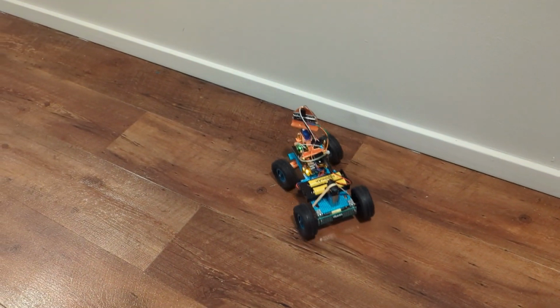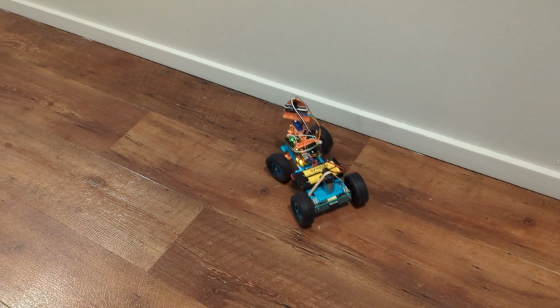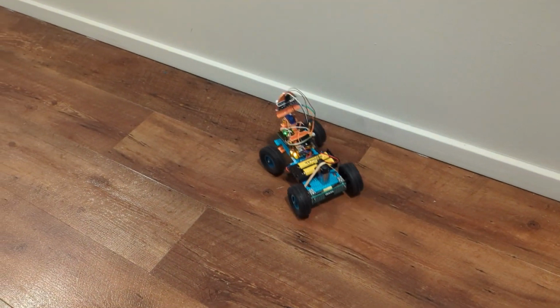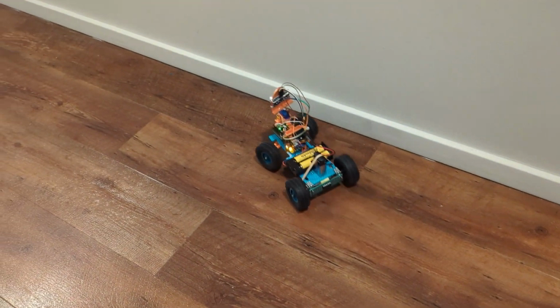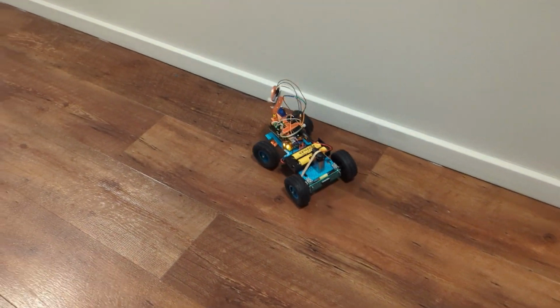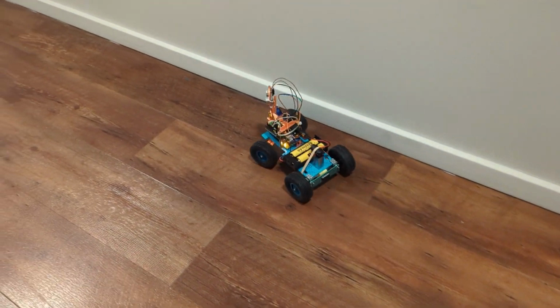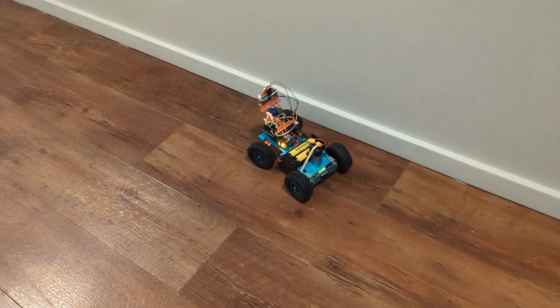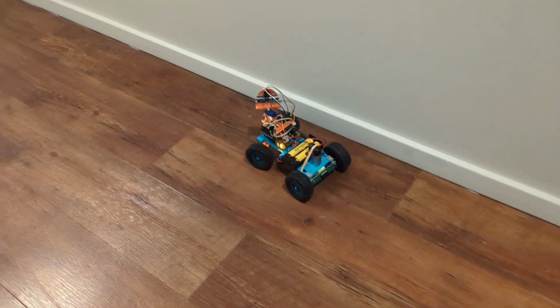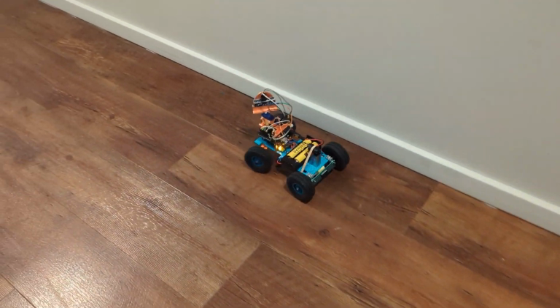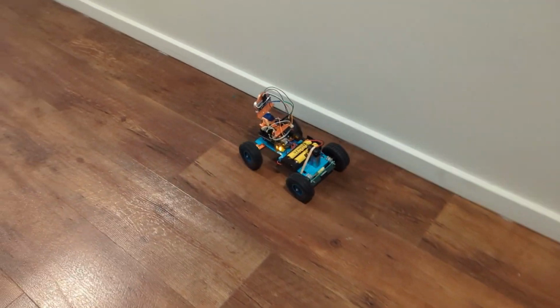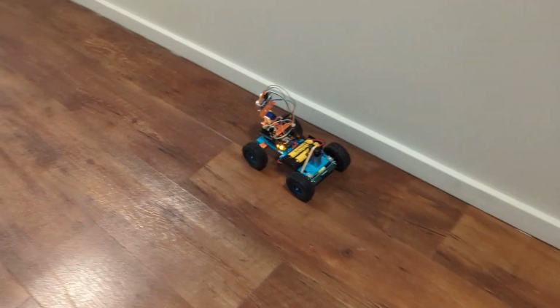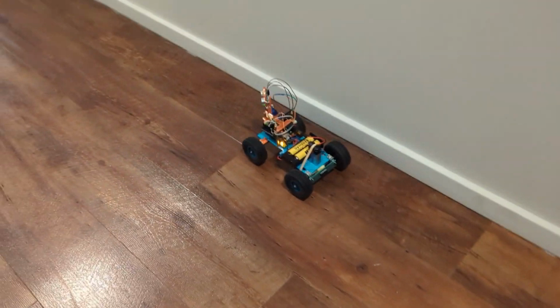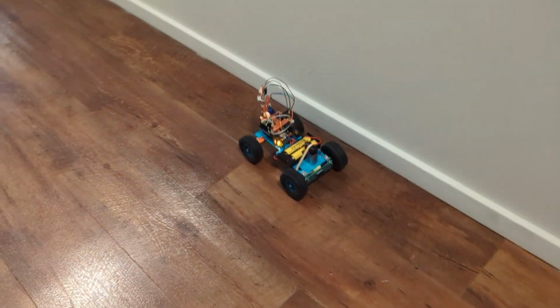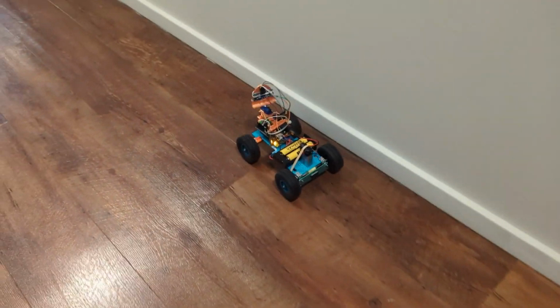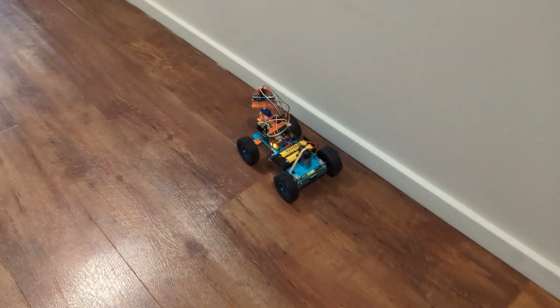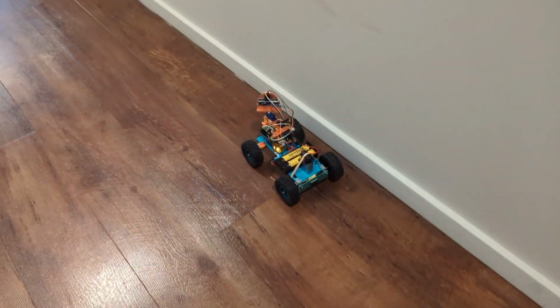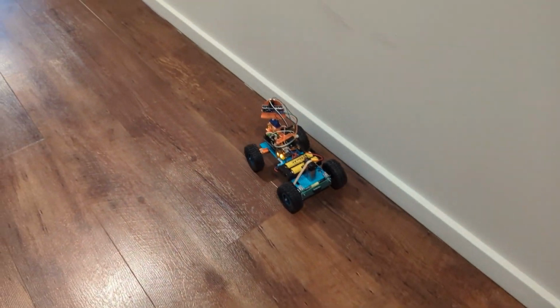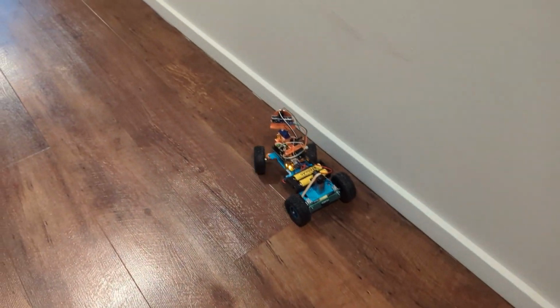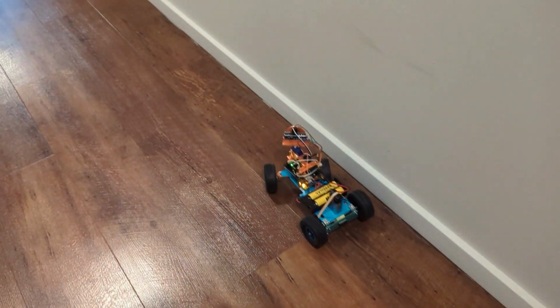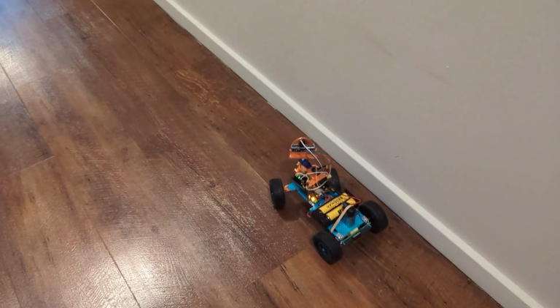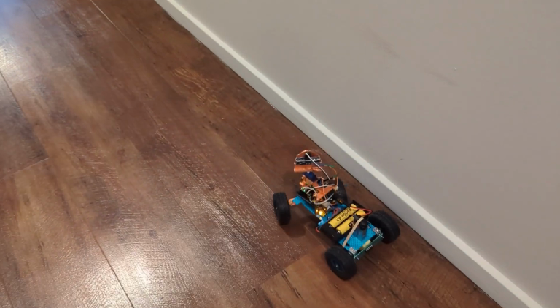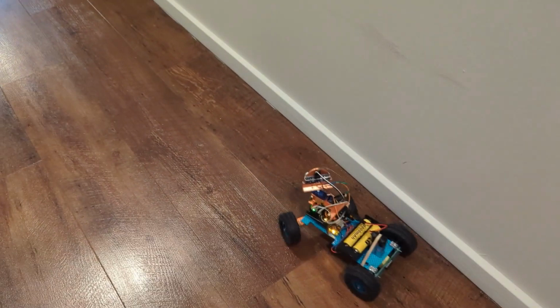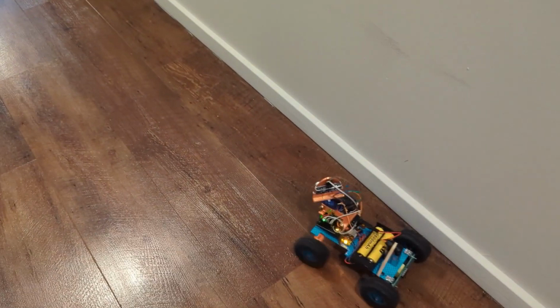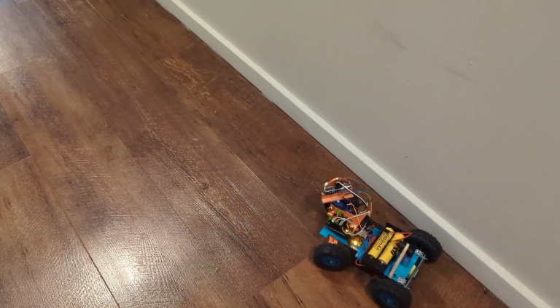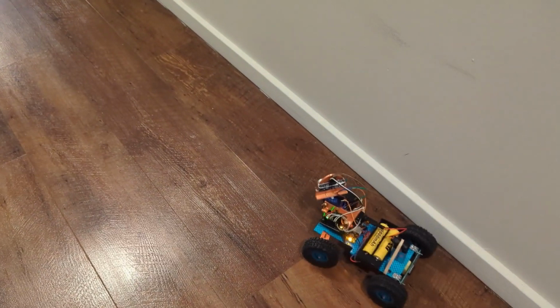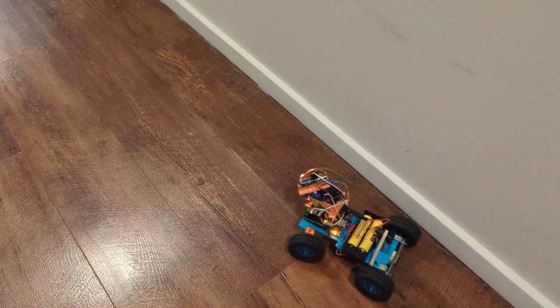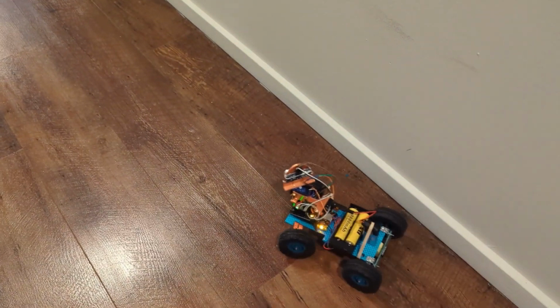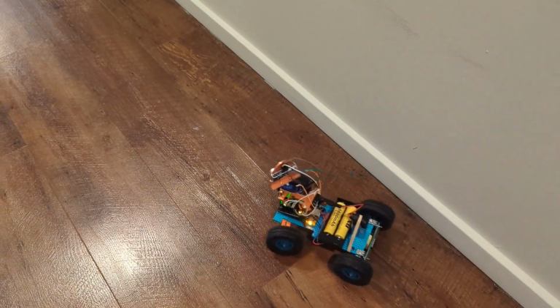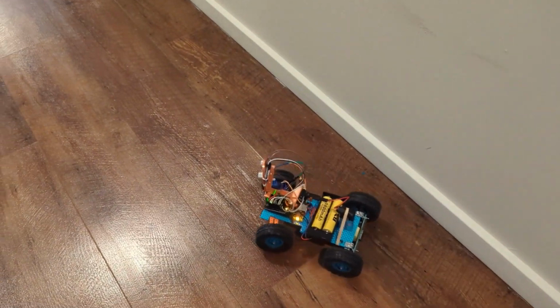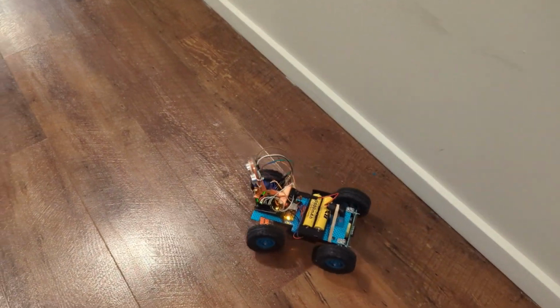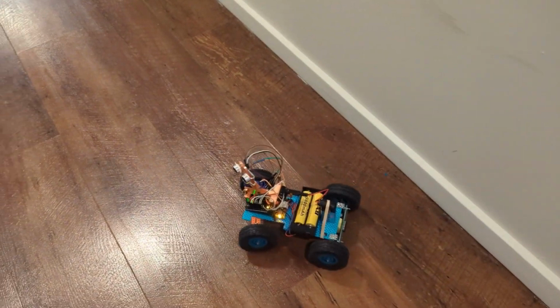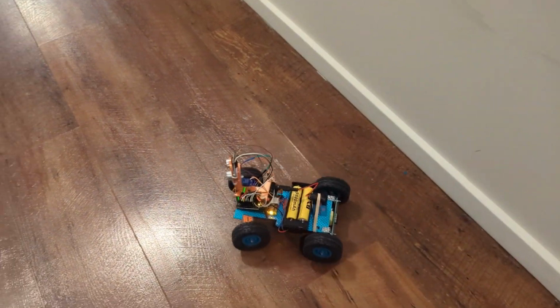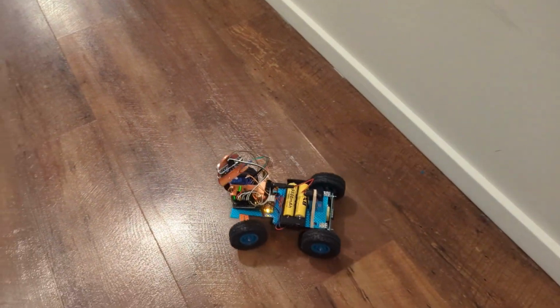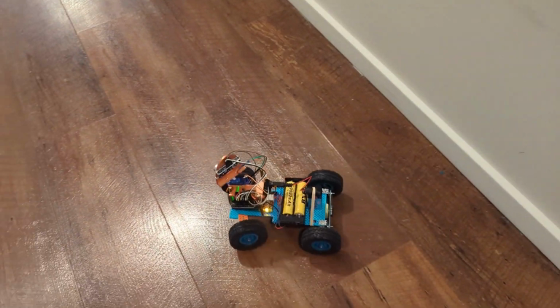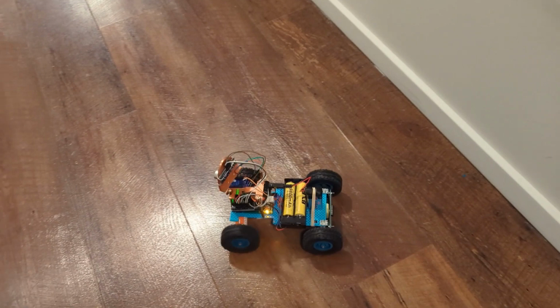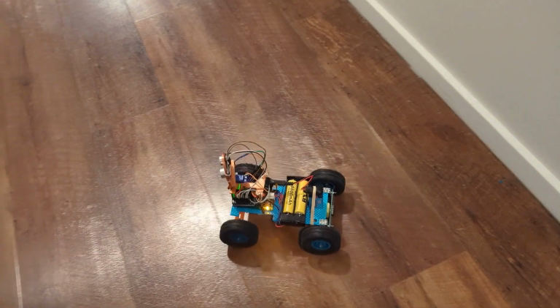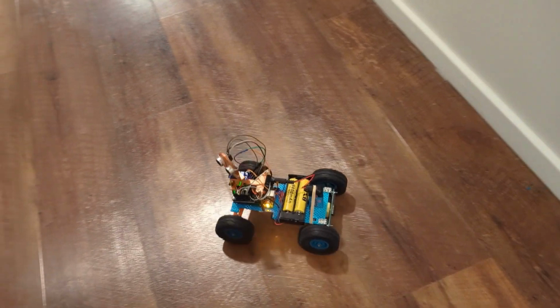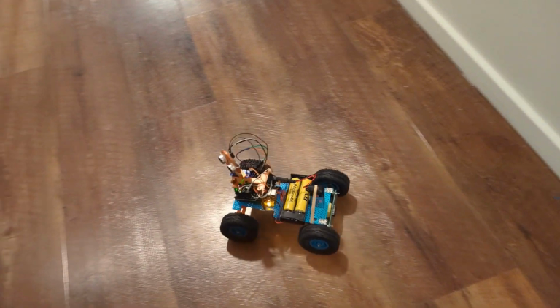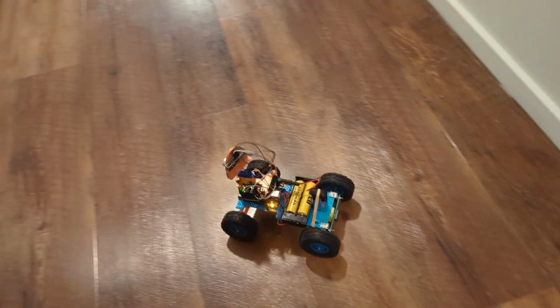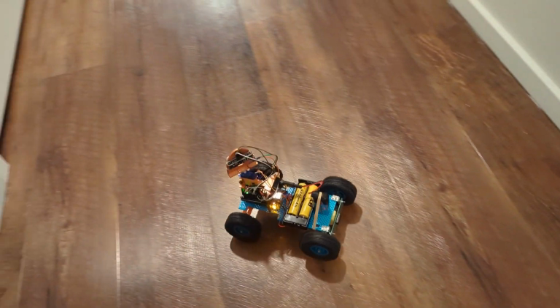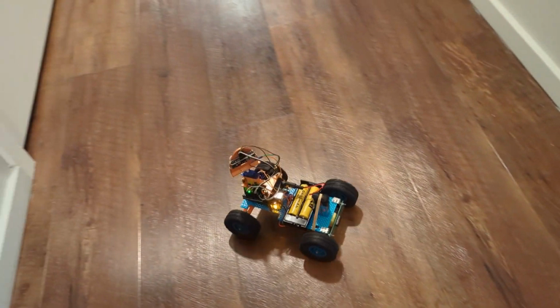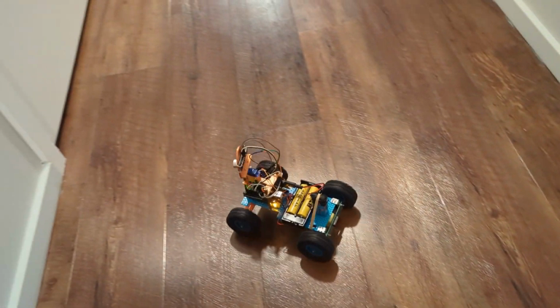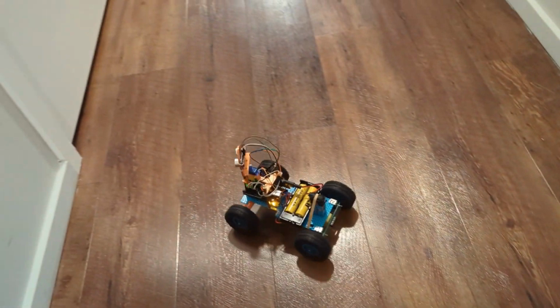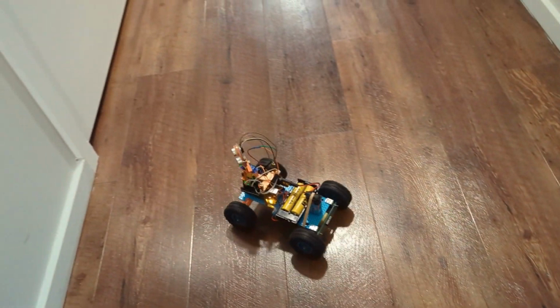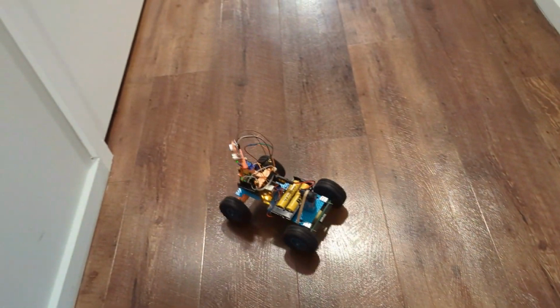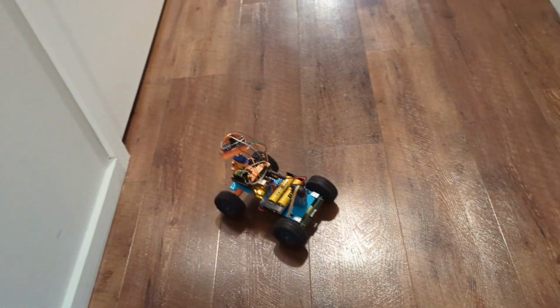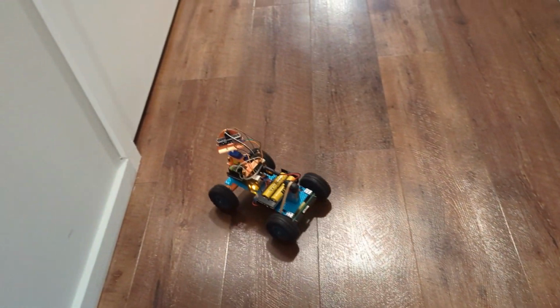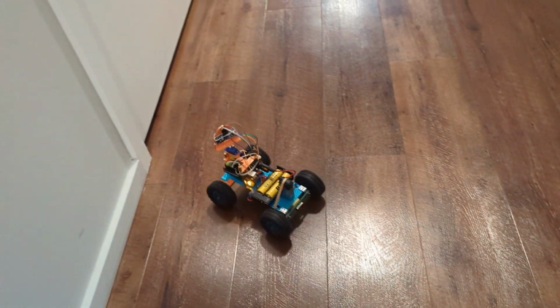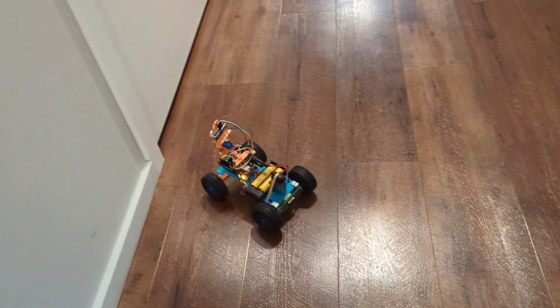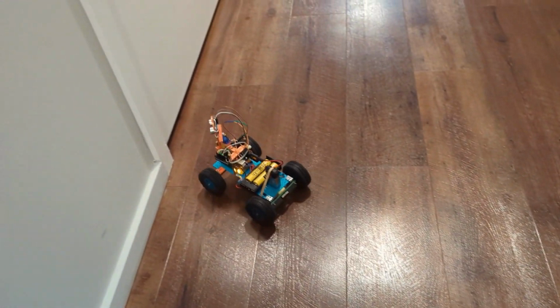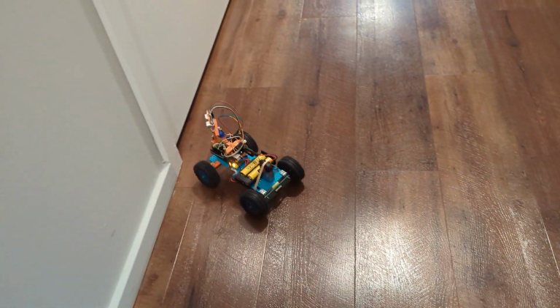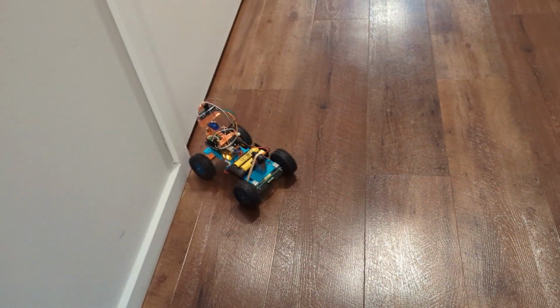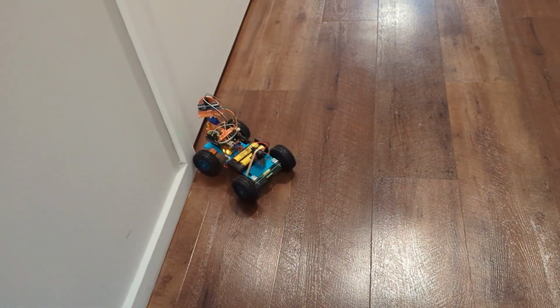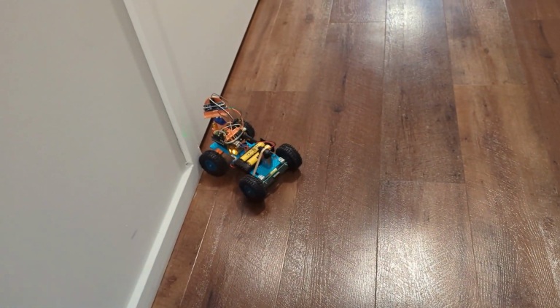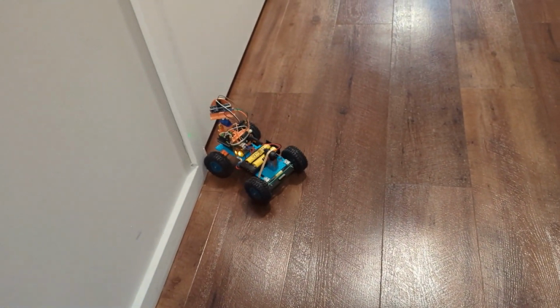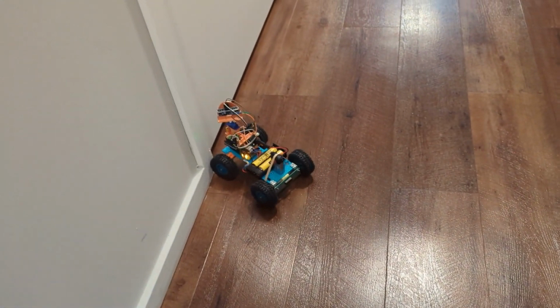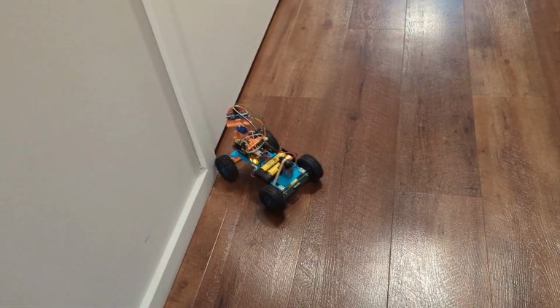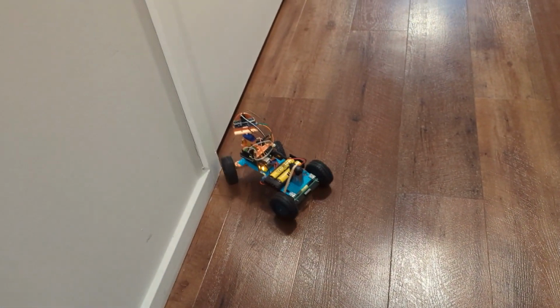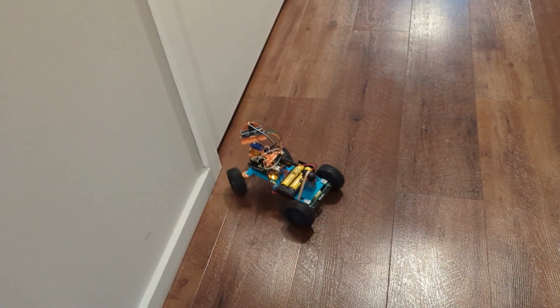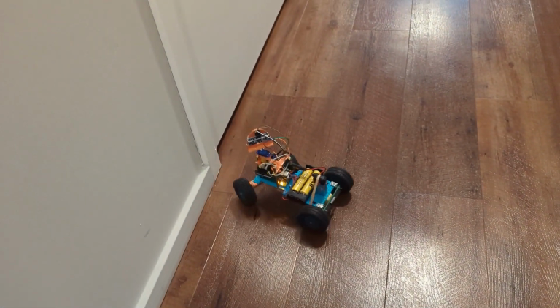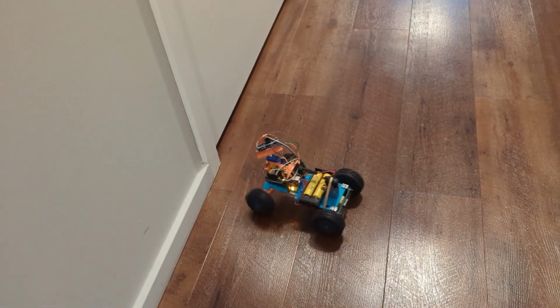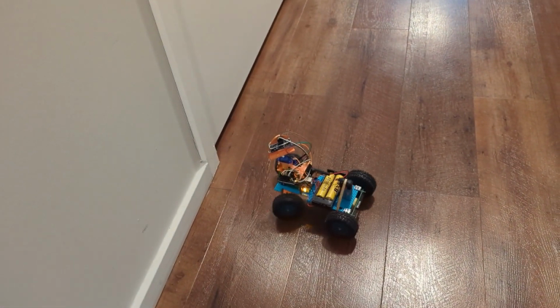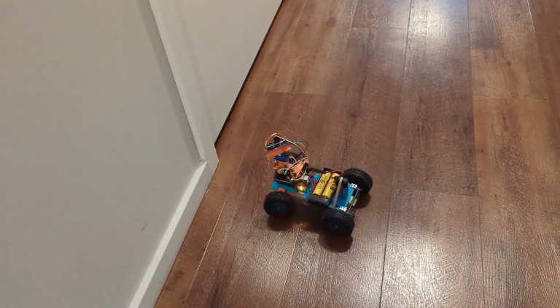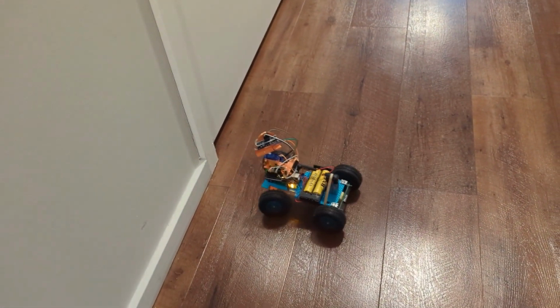You can see now it's not getting stuck and it's actually driving much better than it used to be.